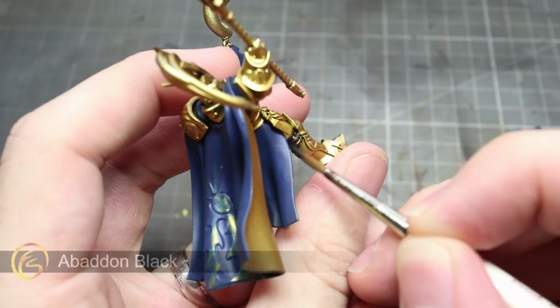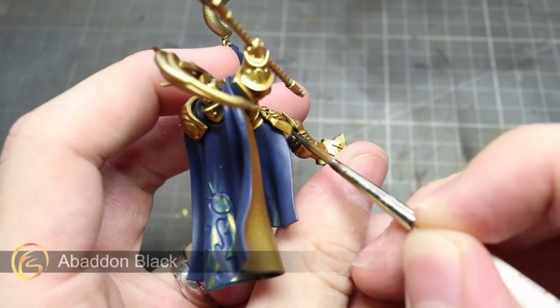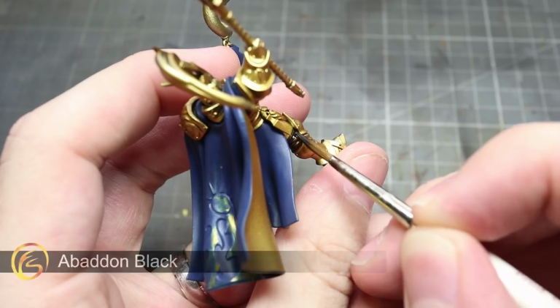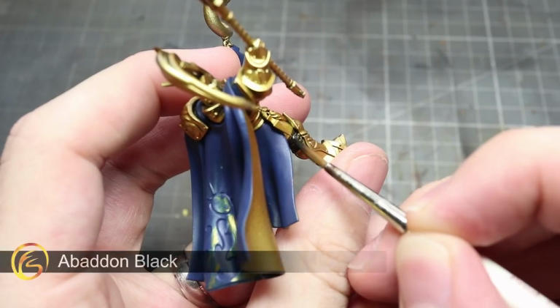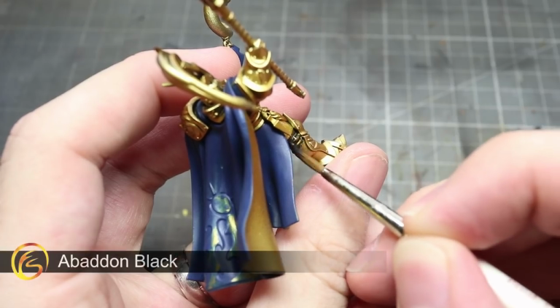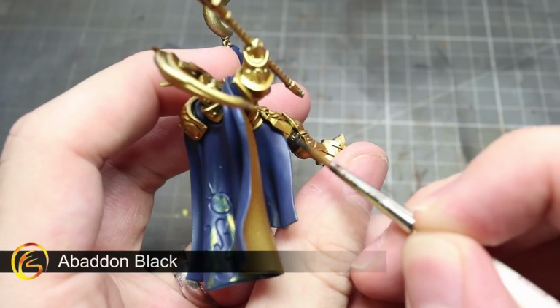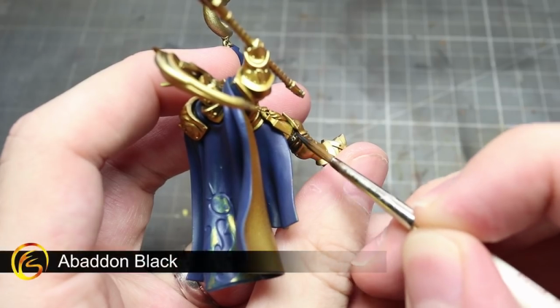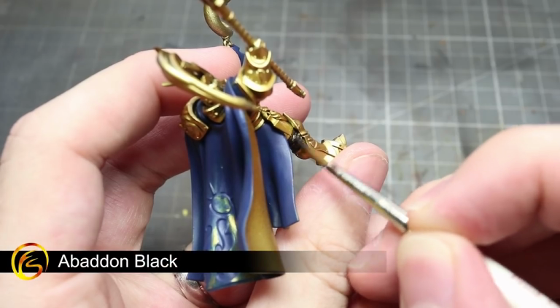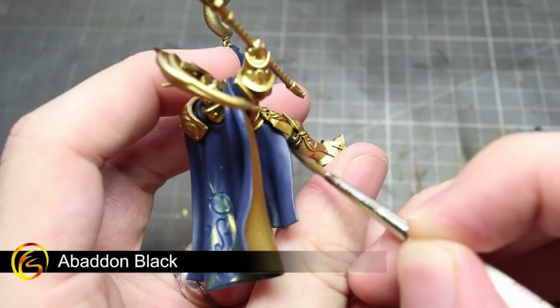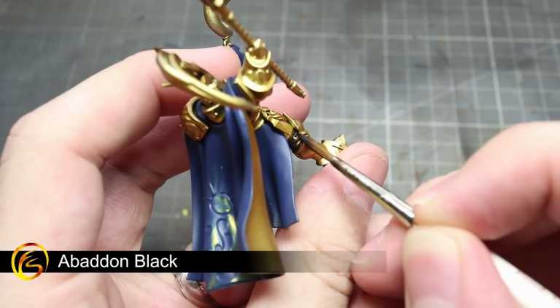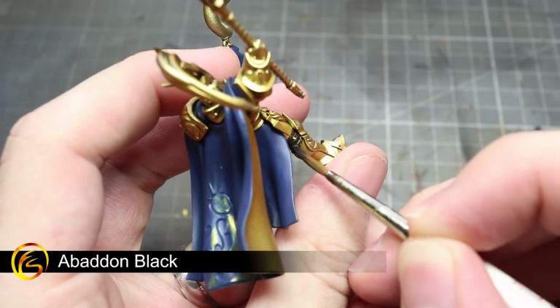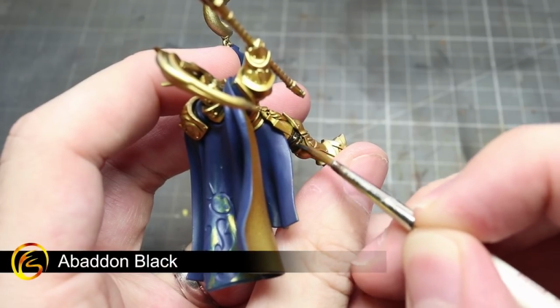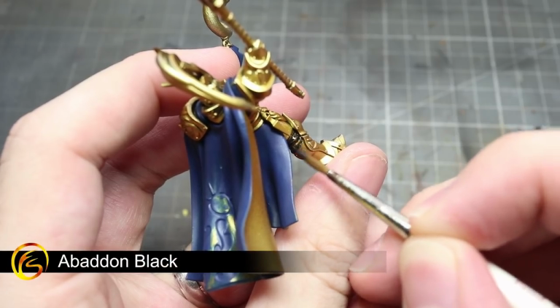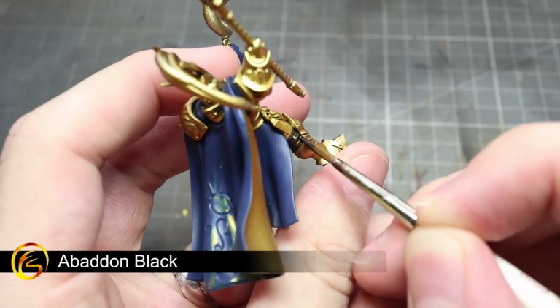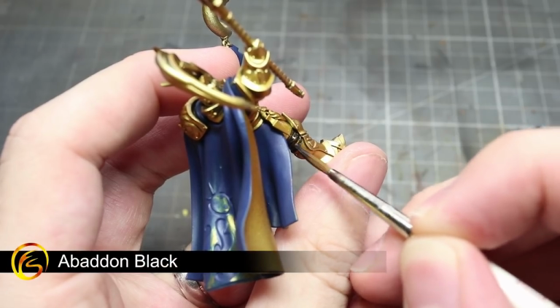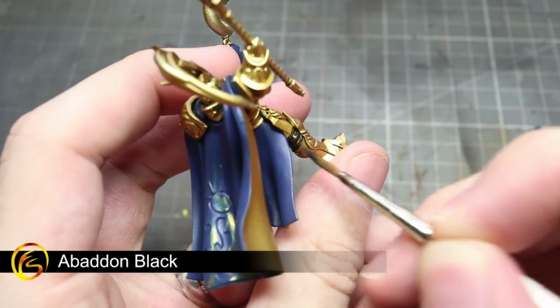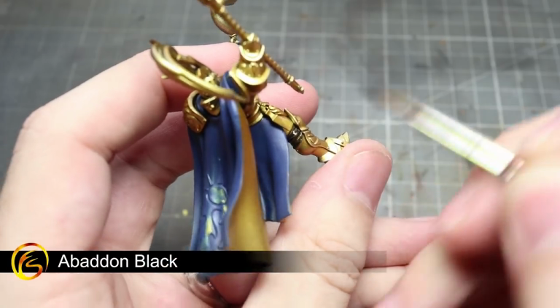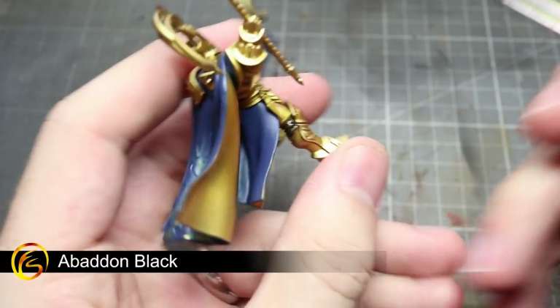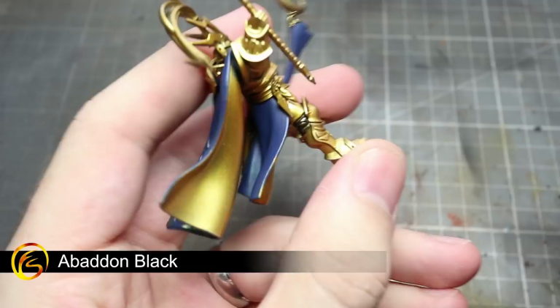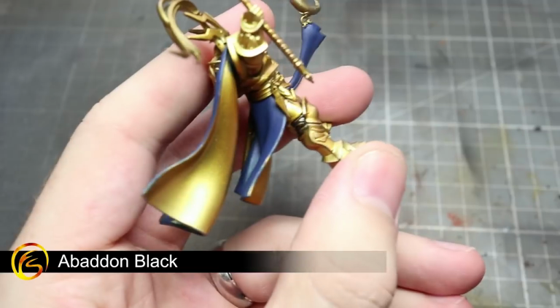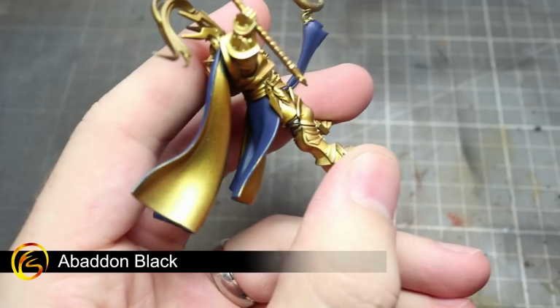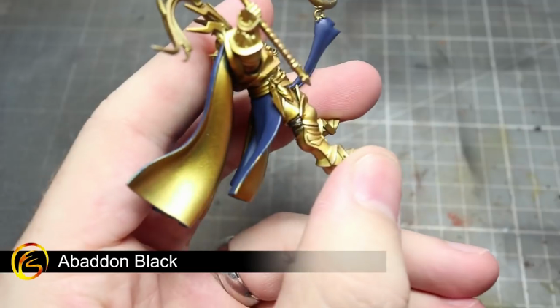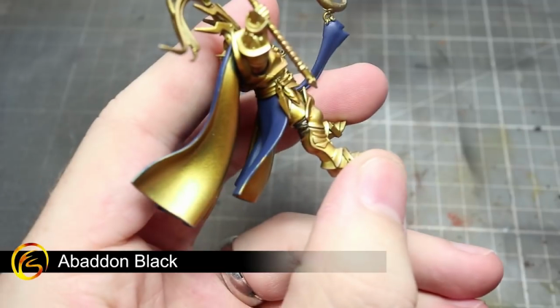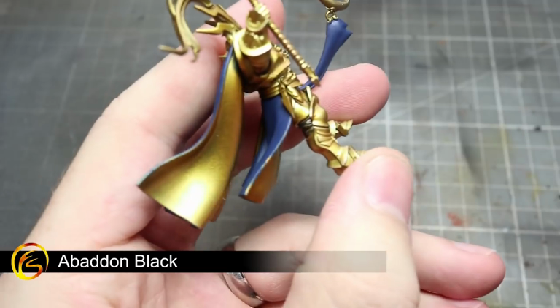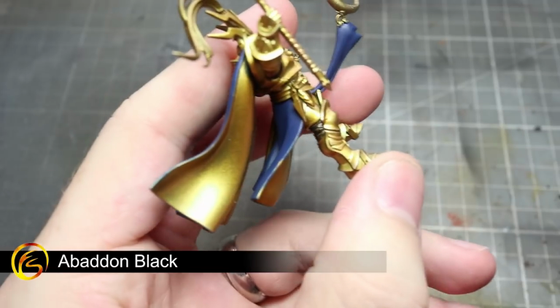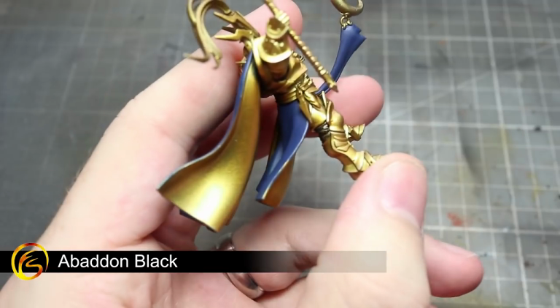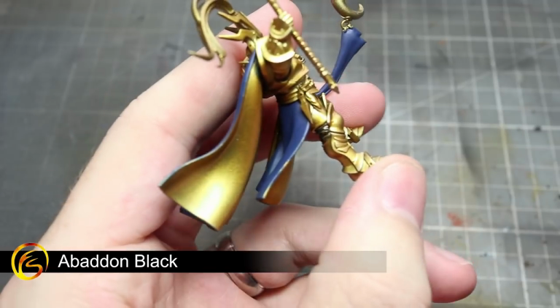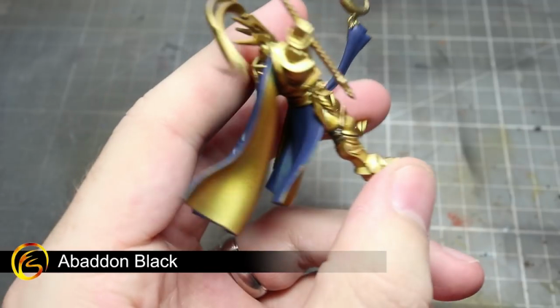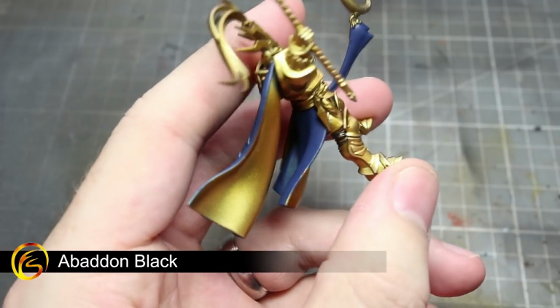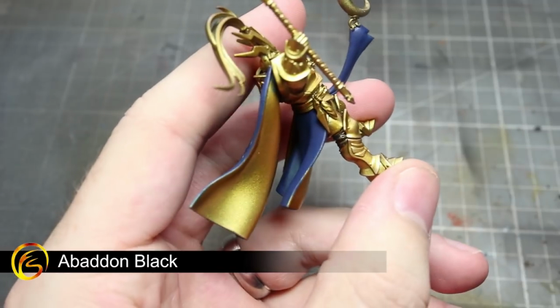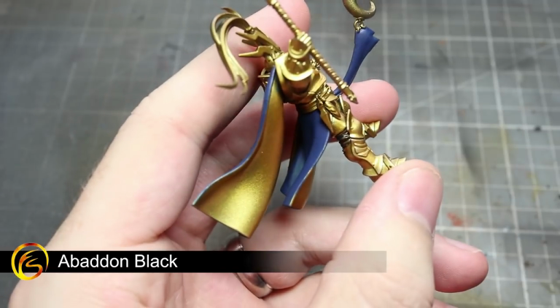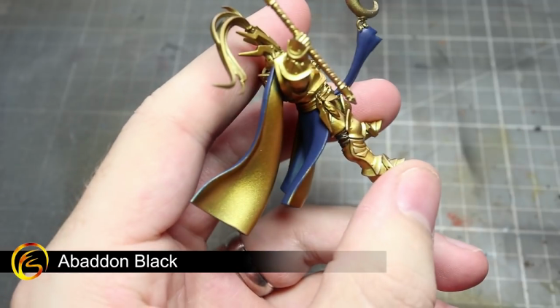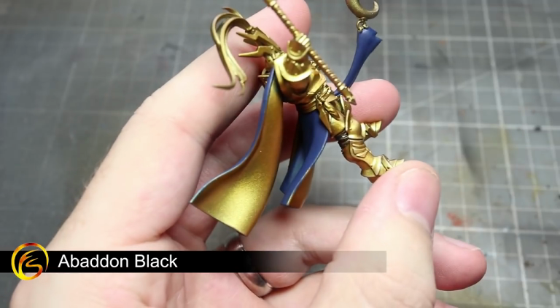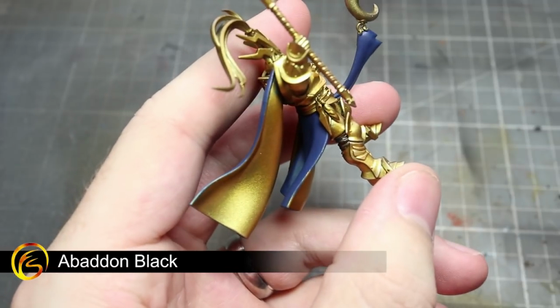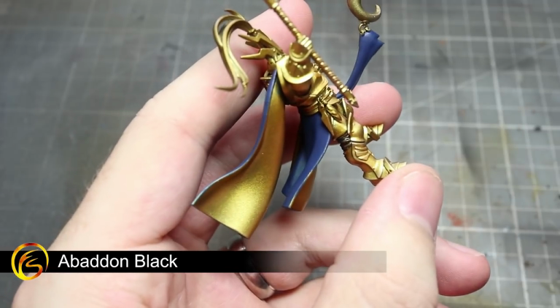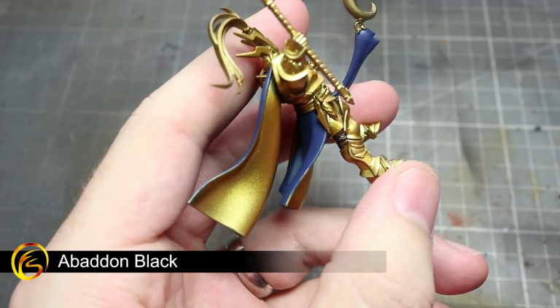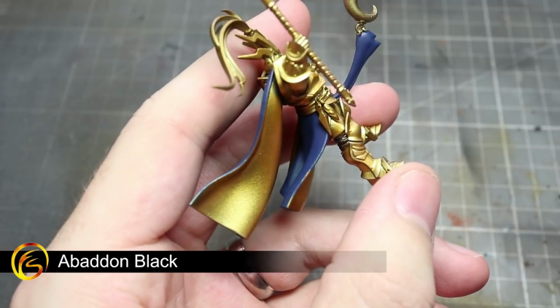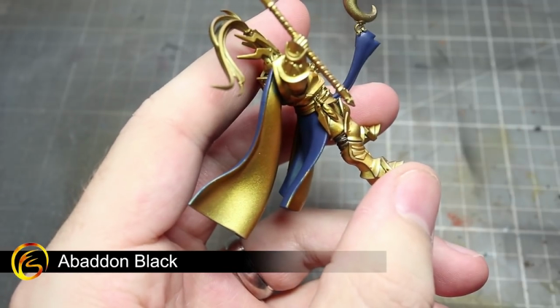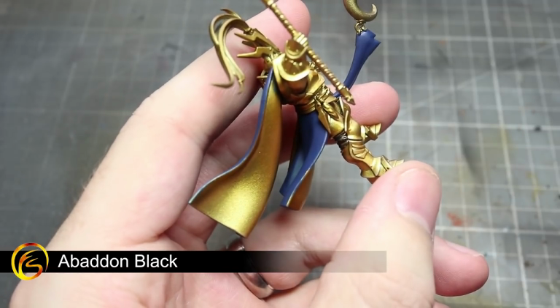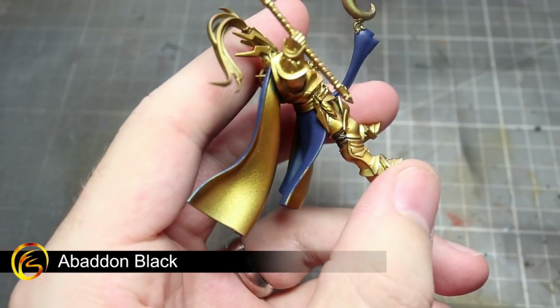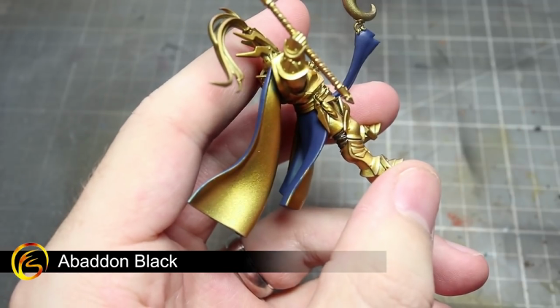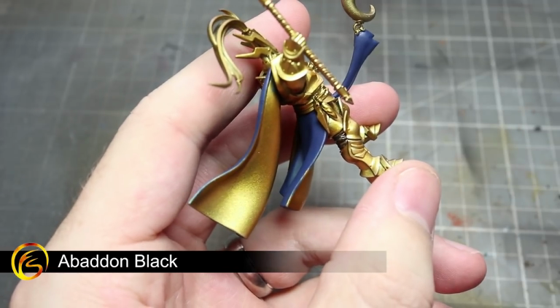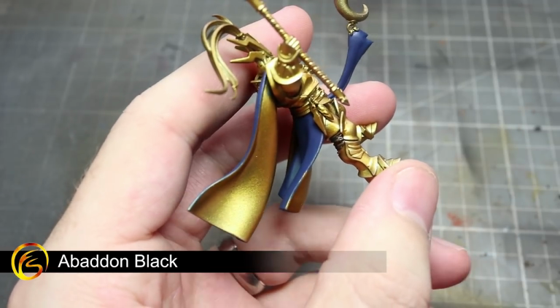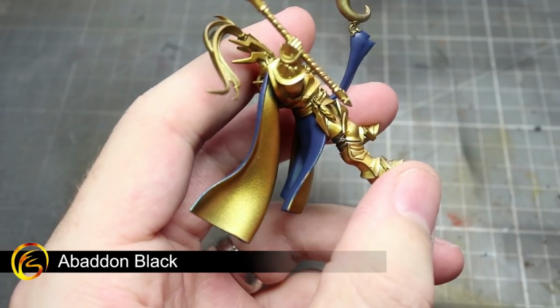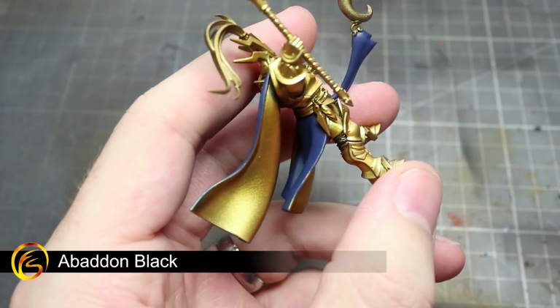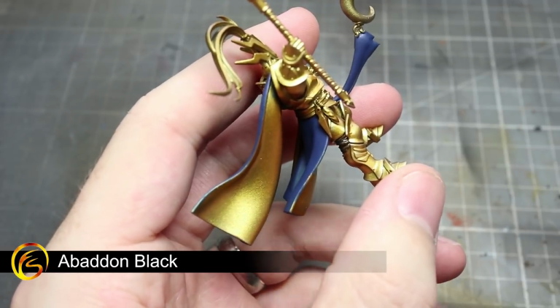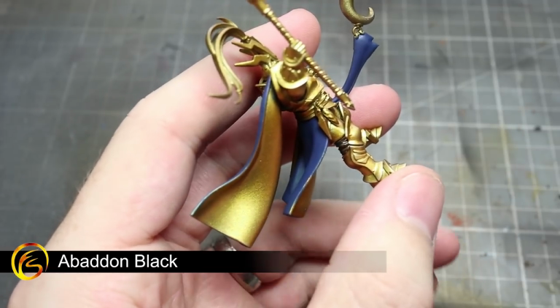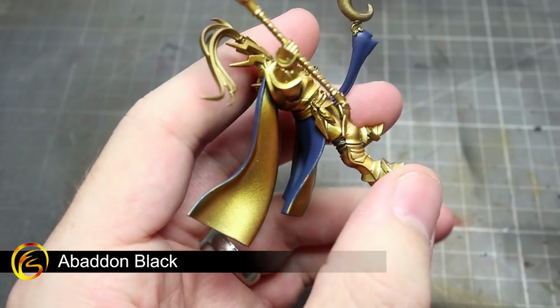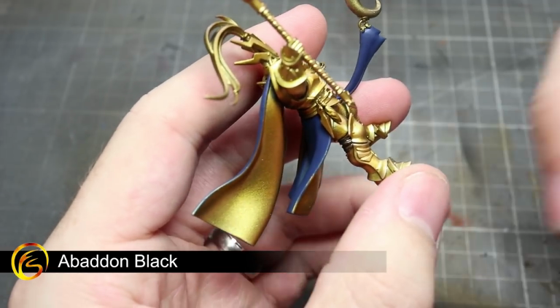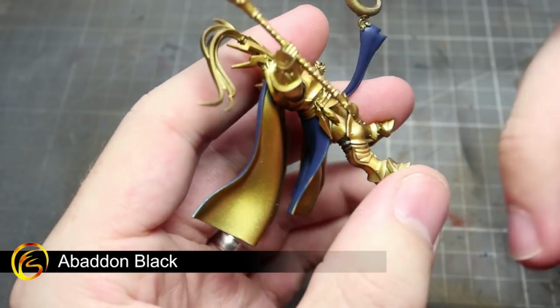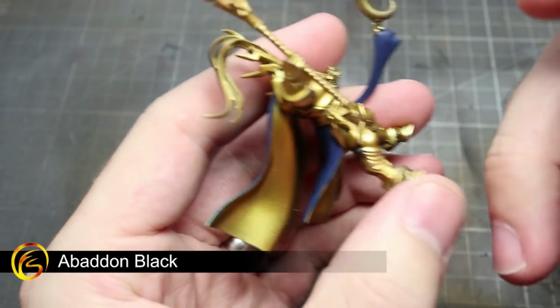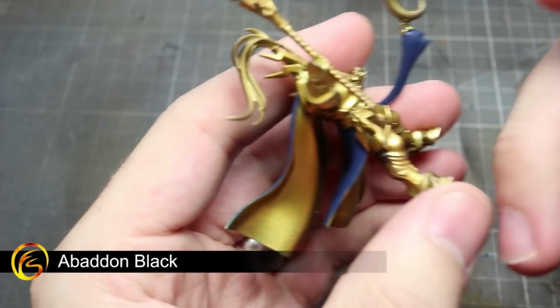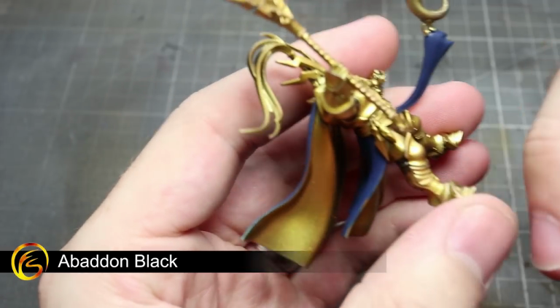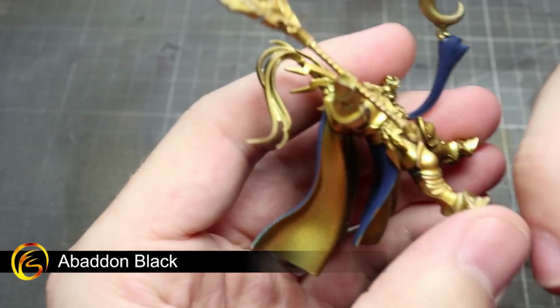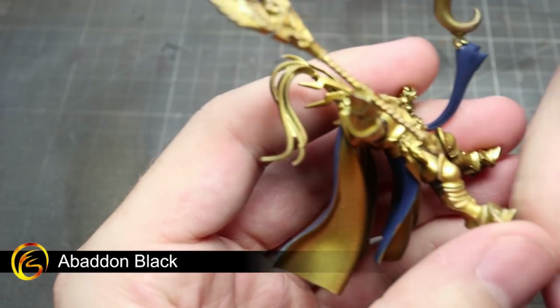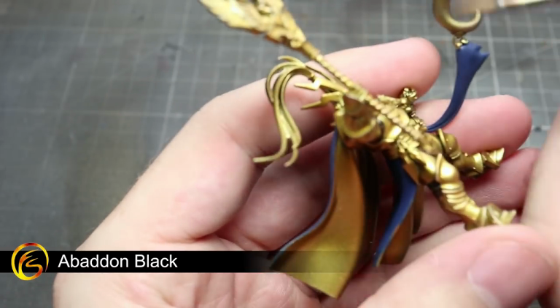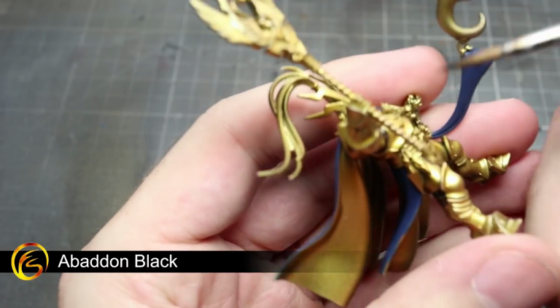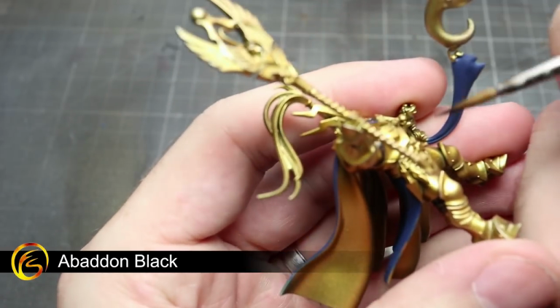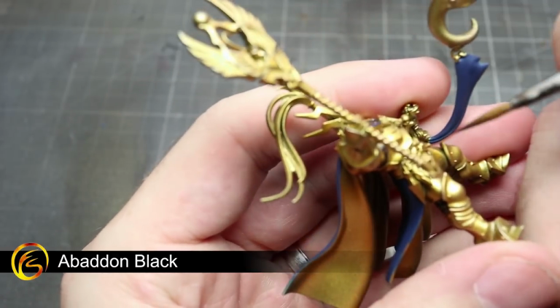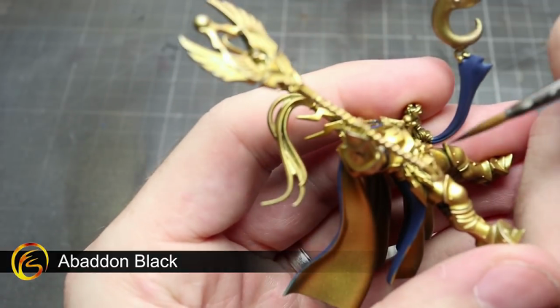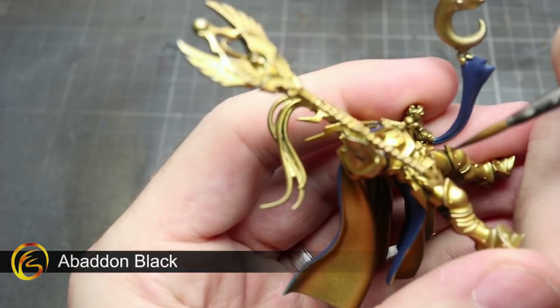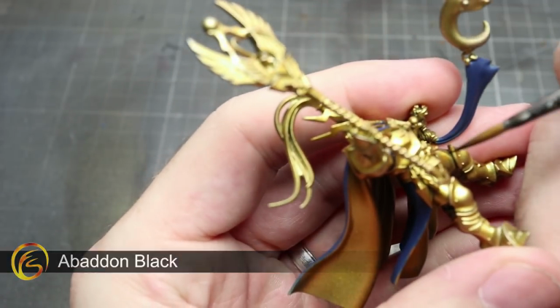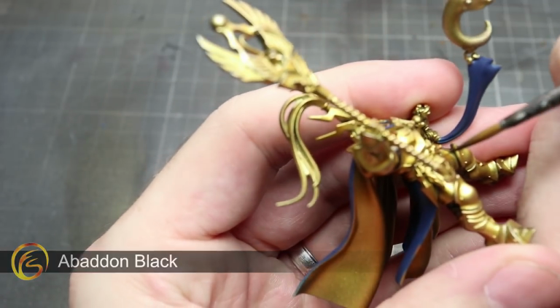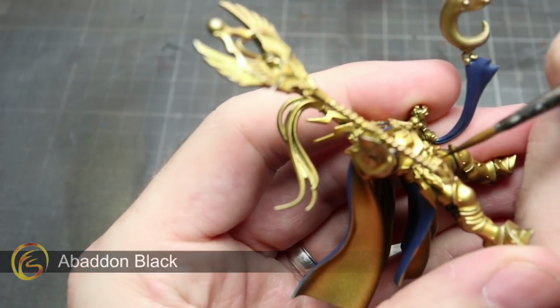For our next step, we'll be painting the saddle, belt, straps, gloves and cloth beneath the armour using Abaddon Black.